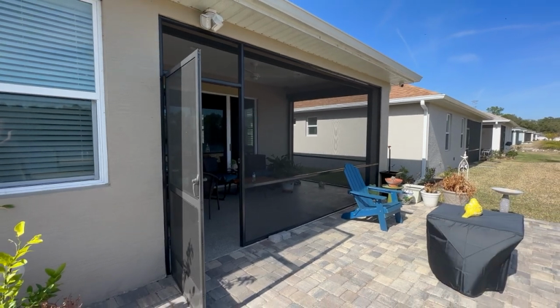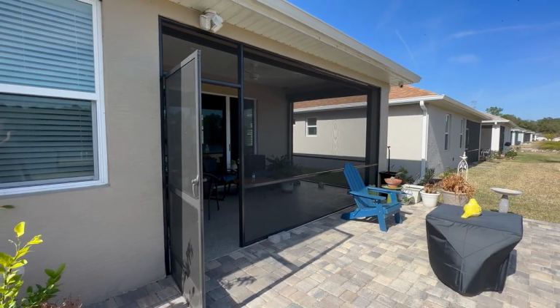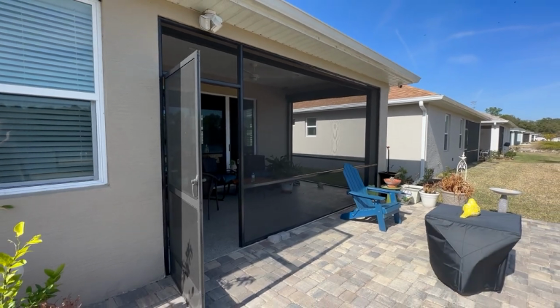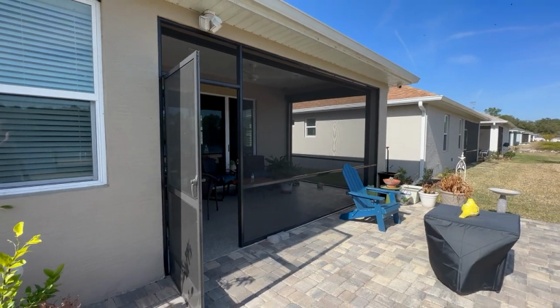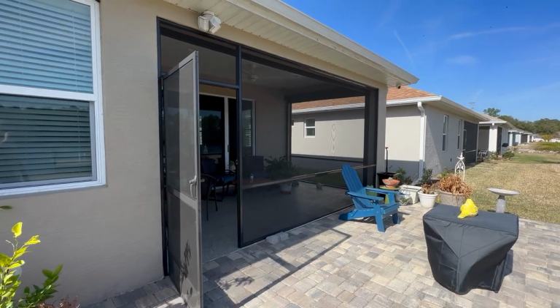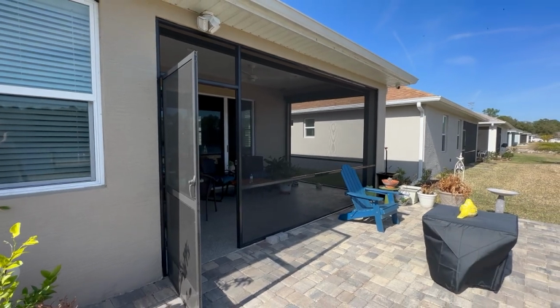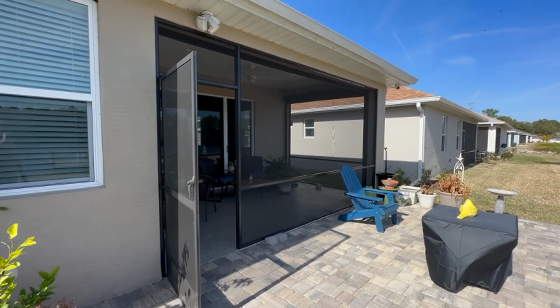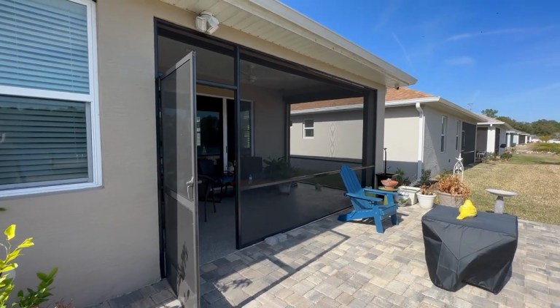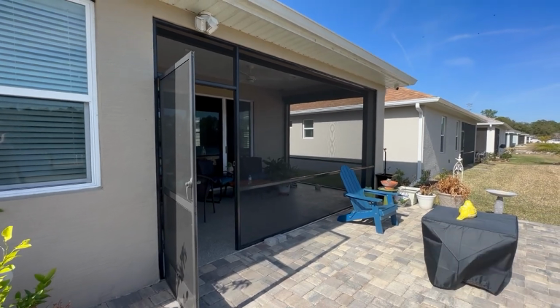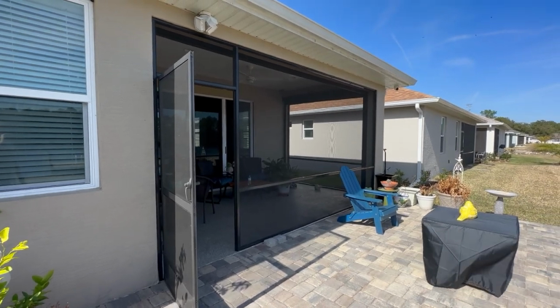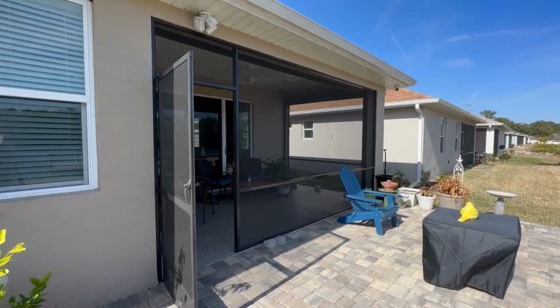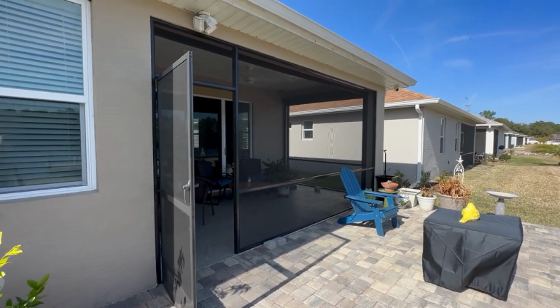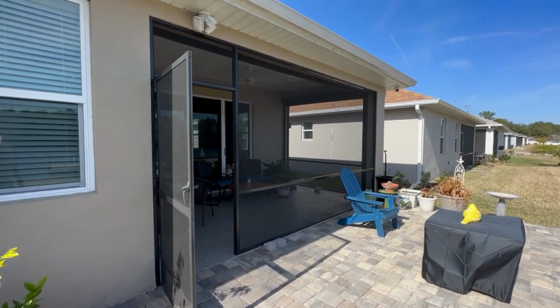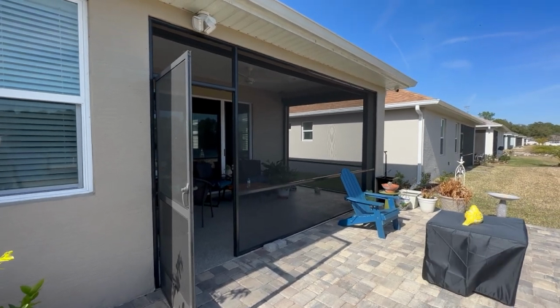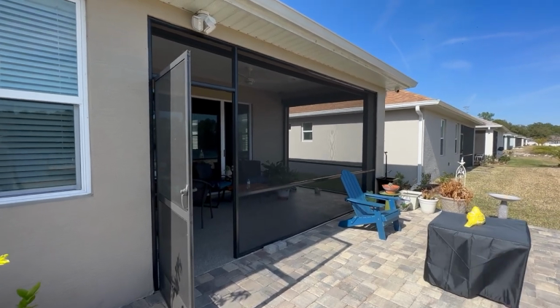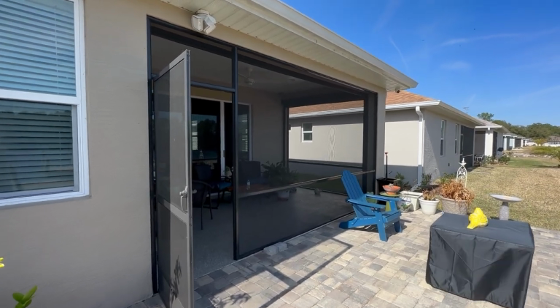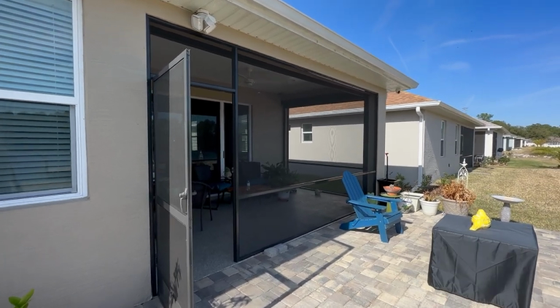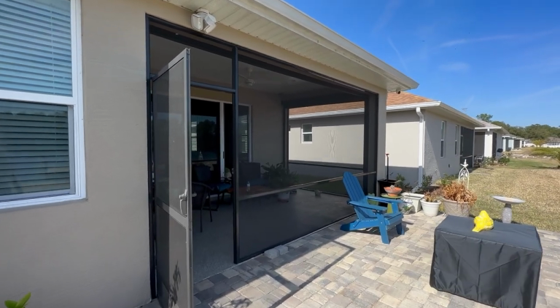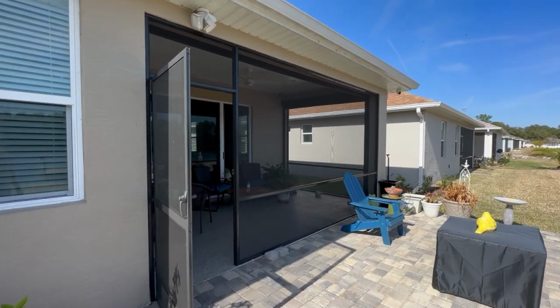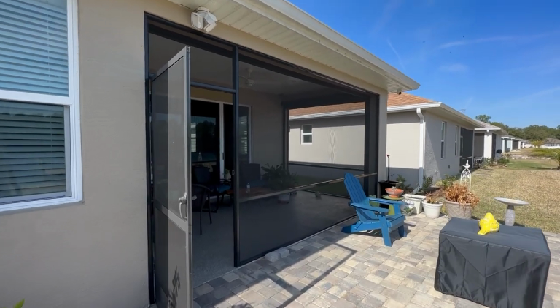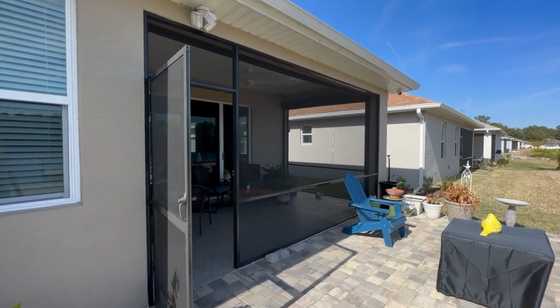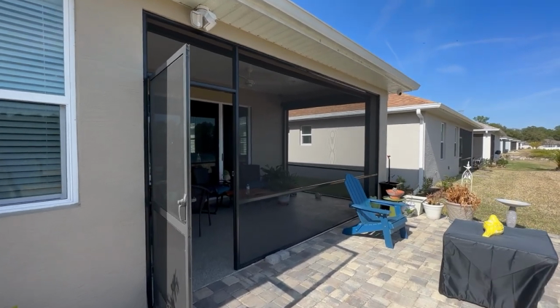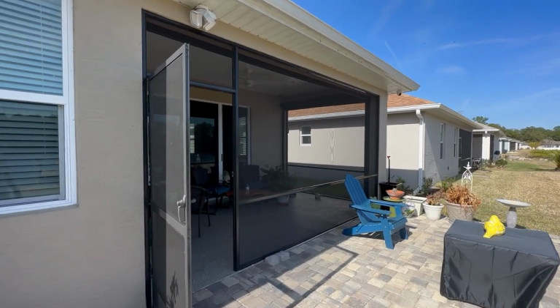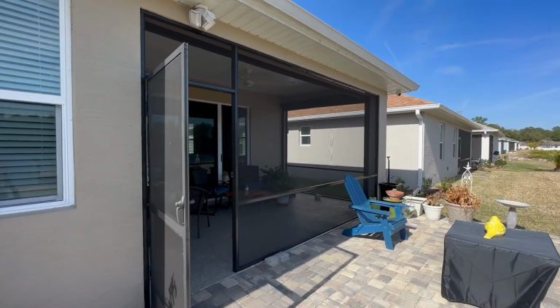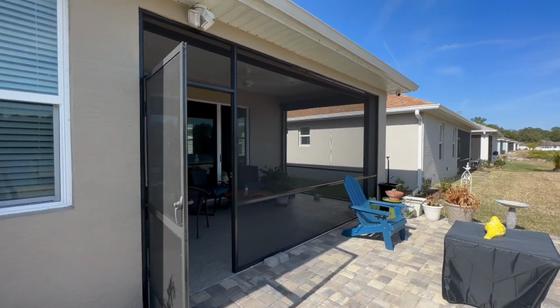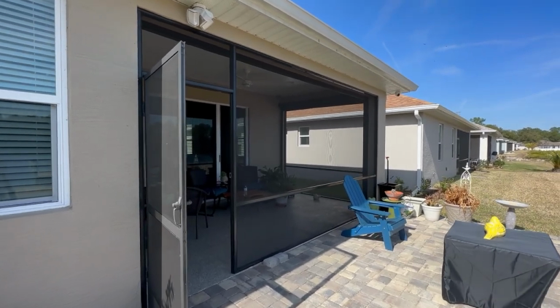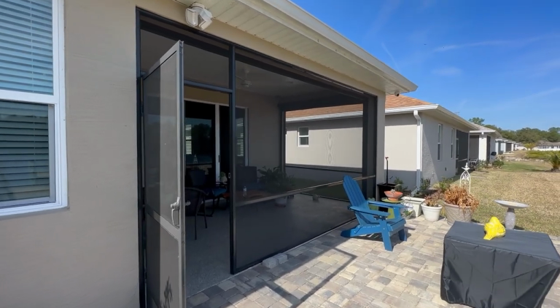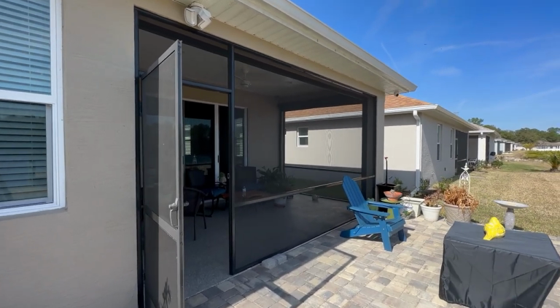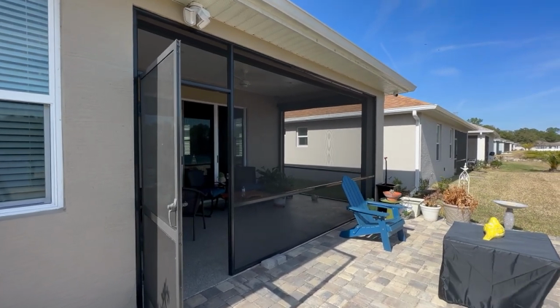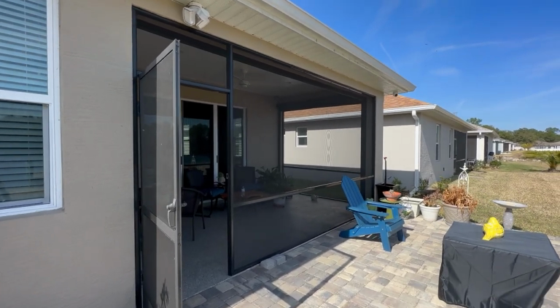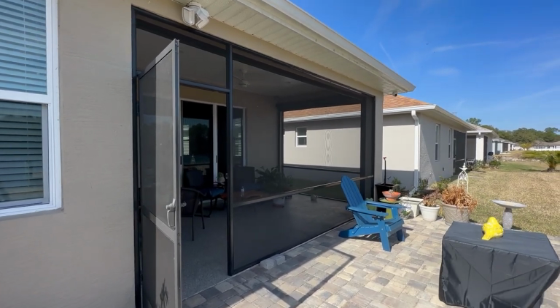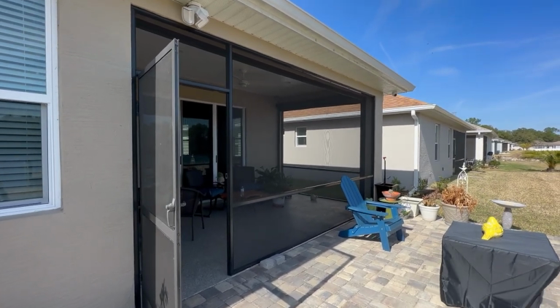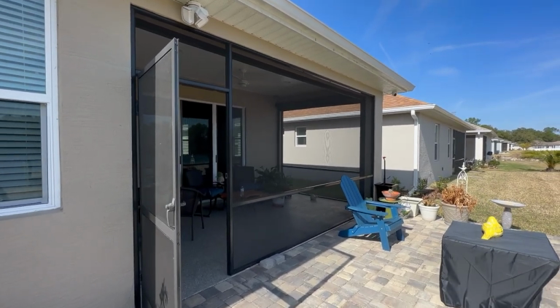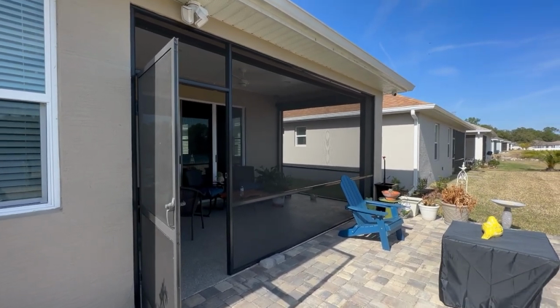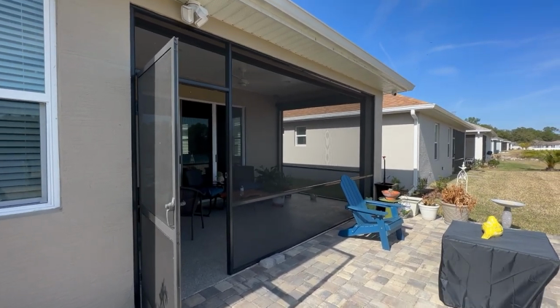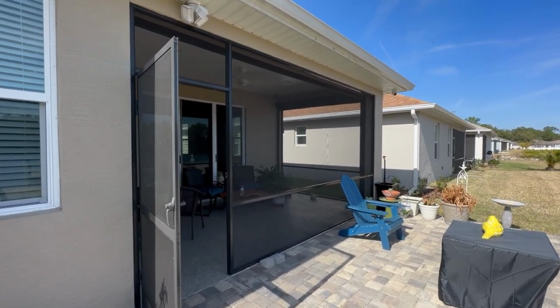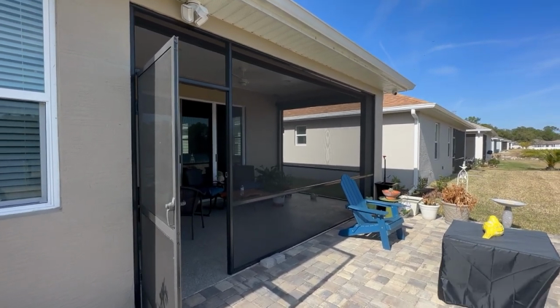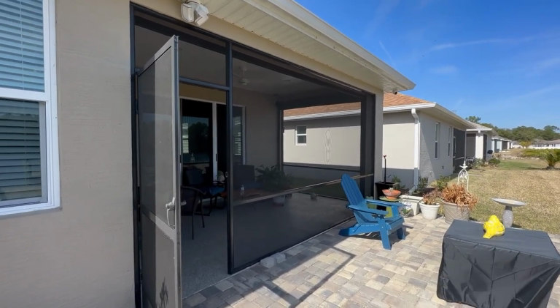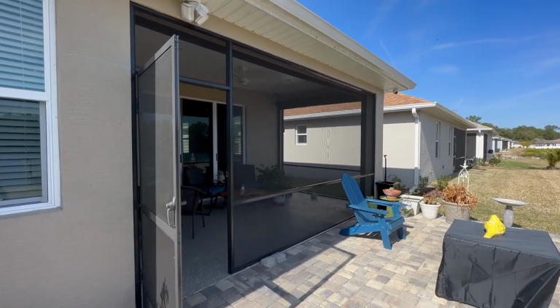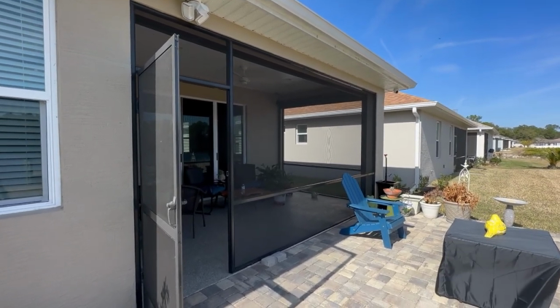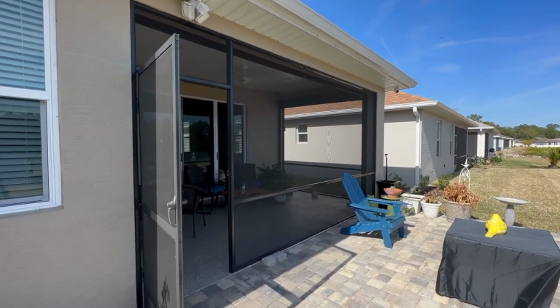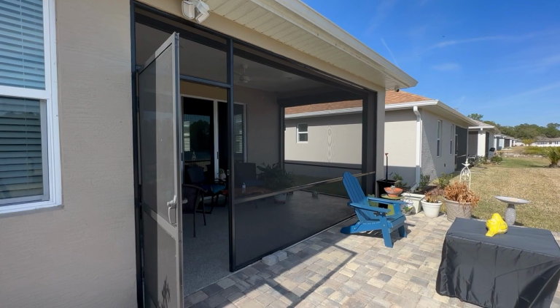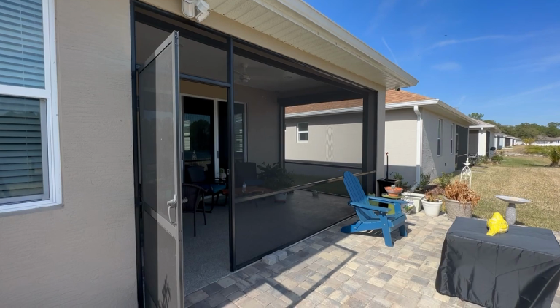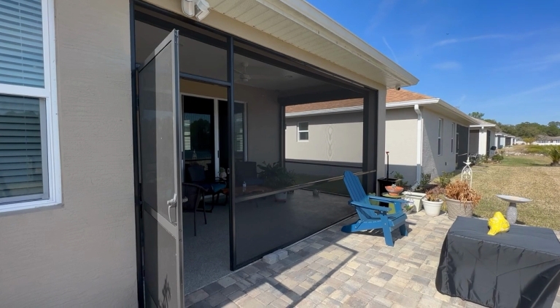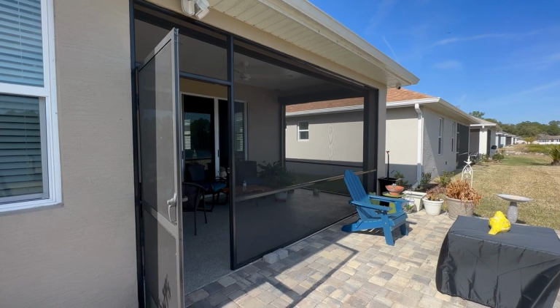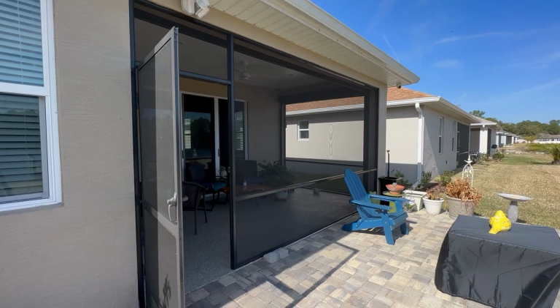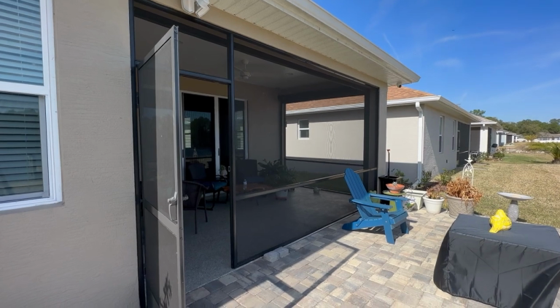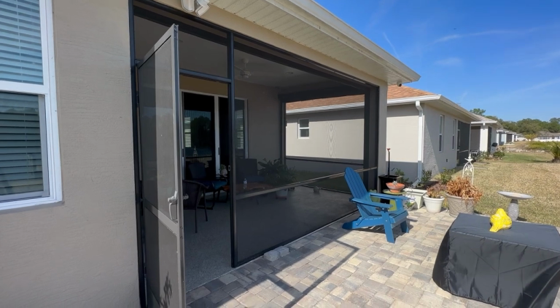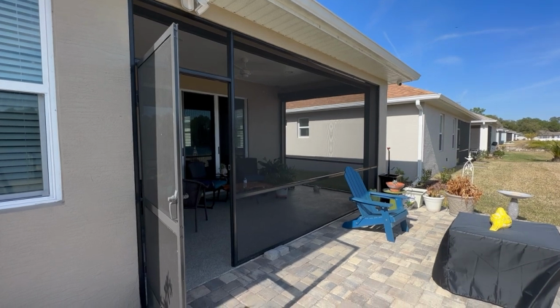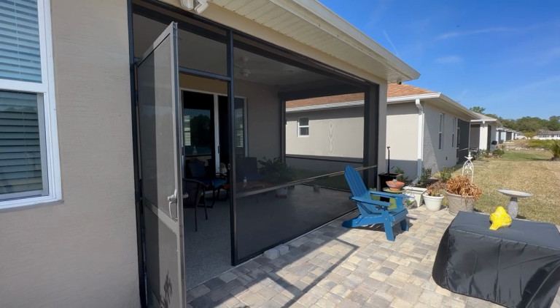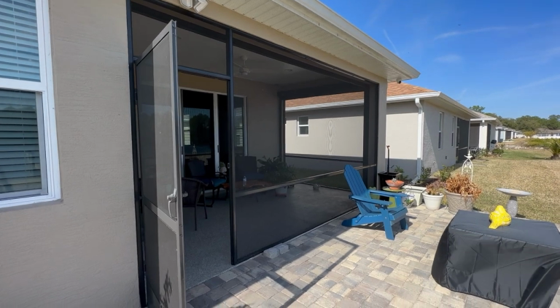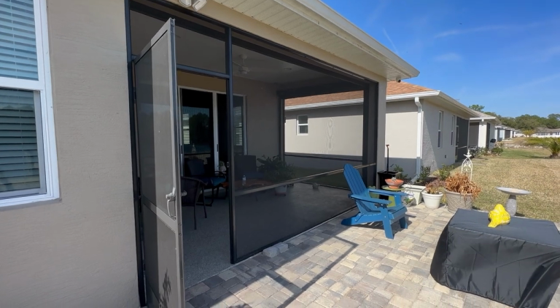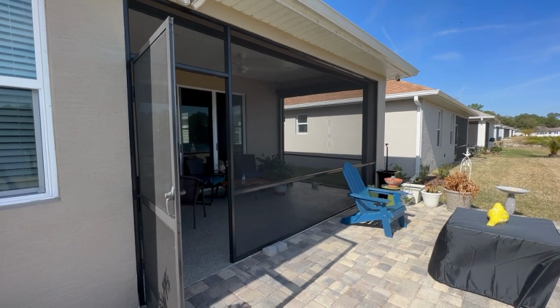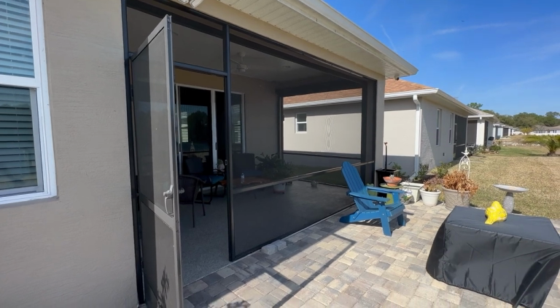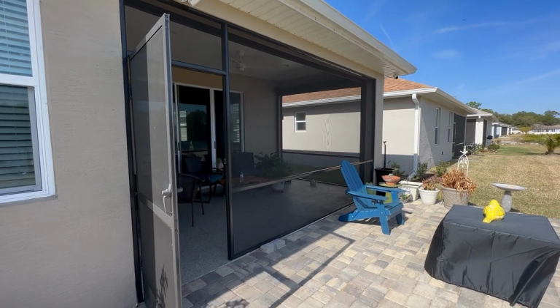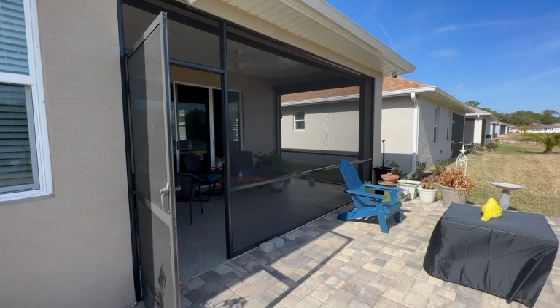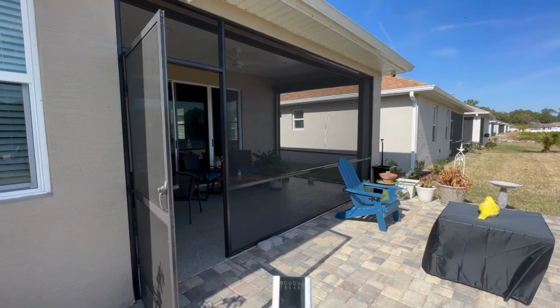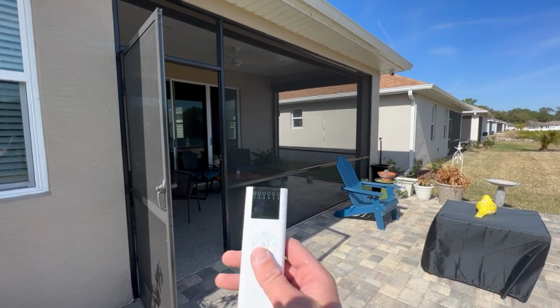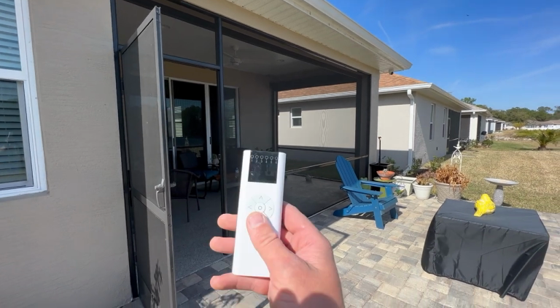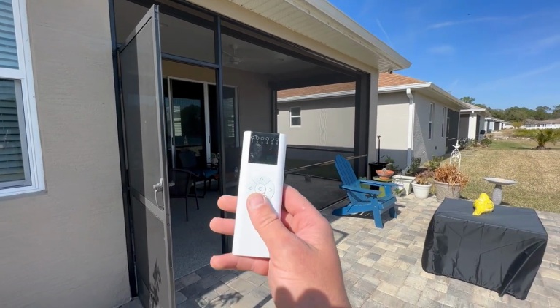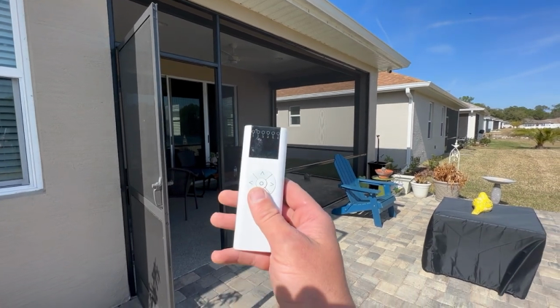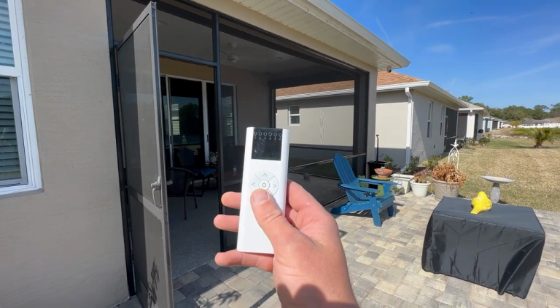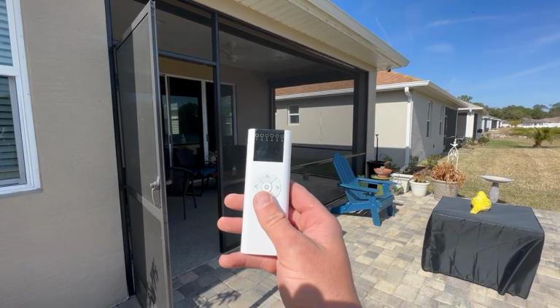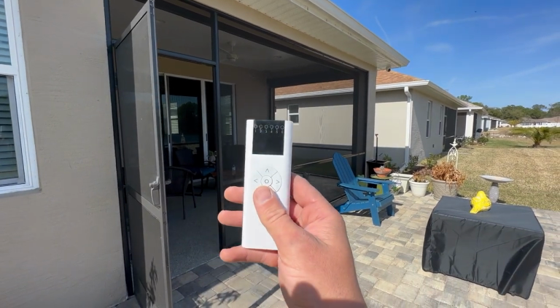Hello, this is Richard with SmartGuard Shutters. We just finished a couple of motorized screens here on this lanai. Let's go ahead and roll them down.